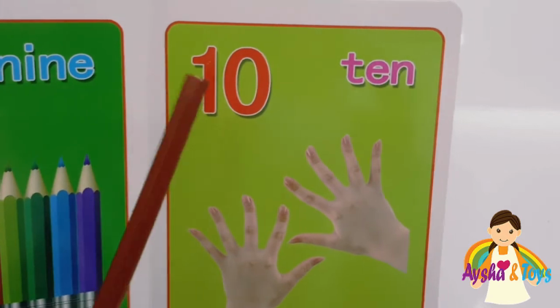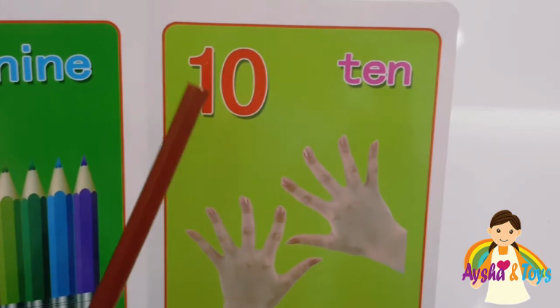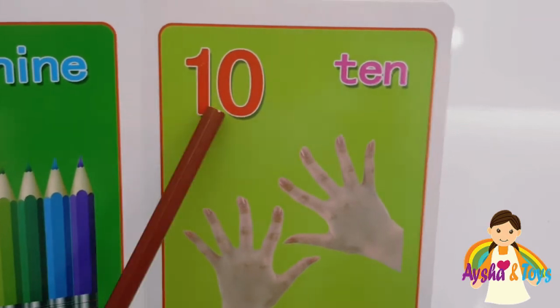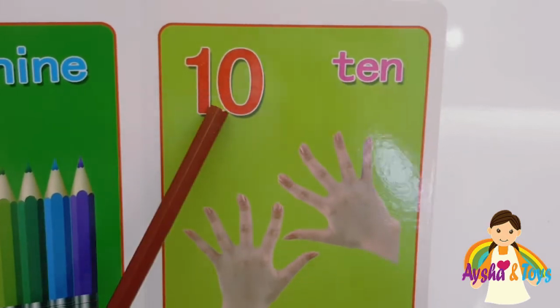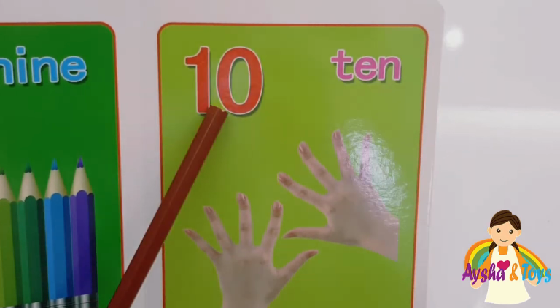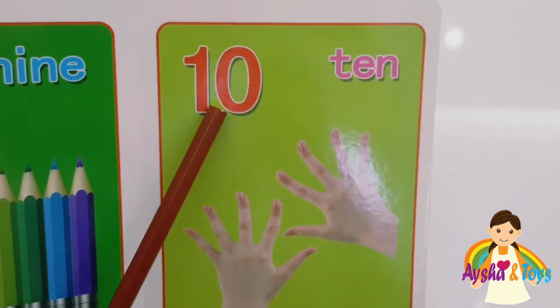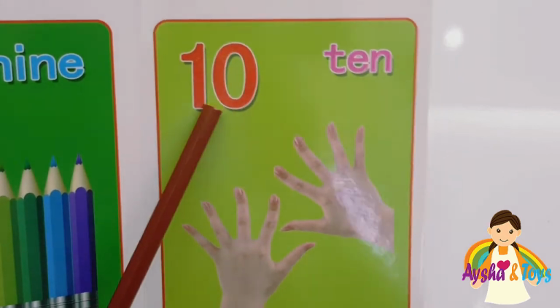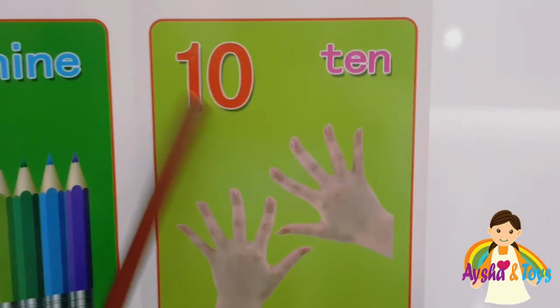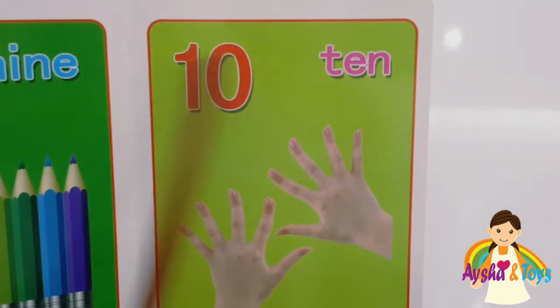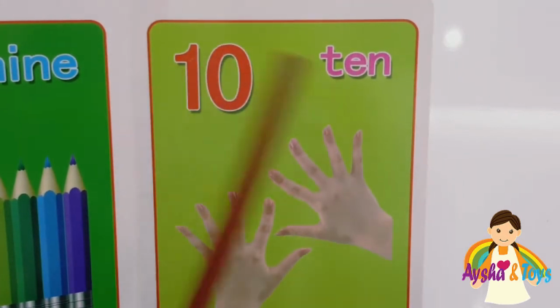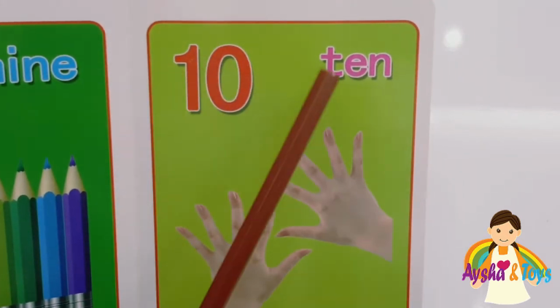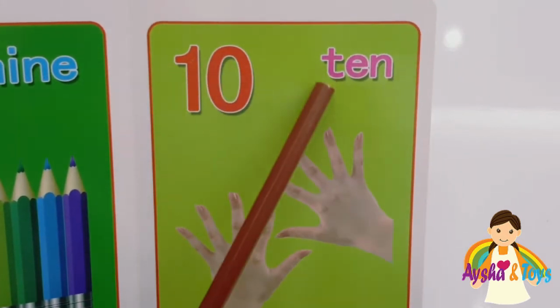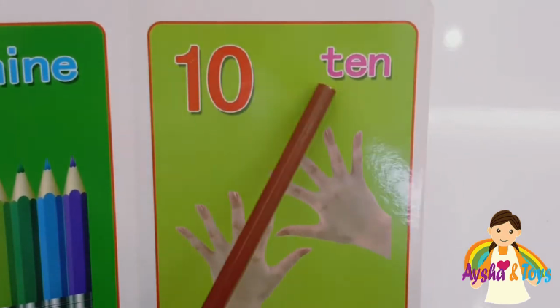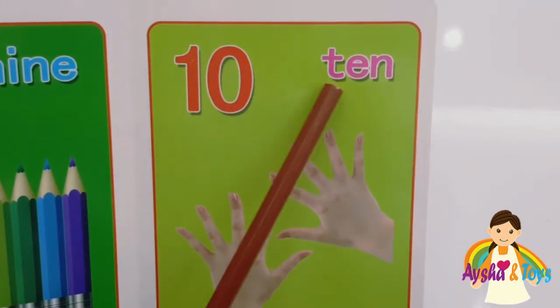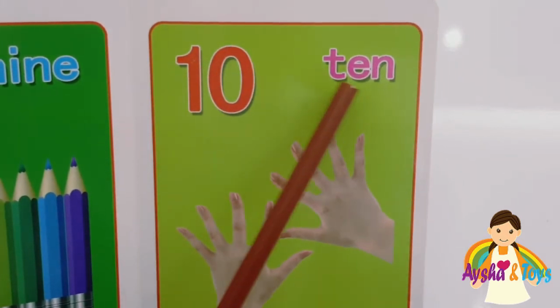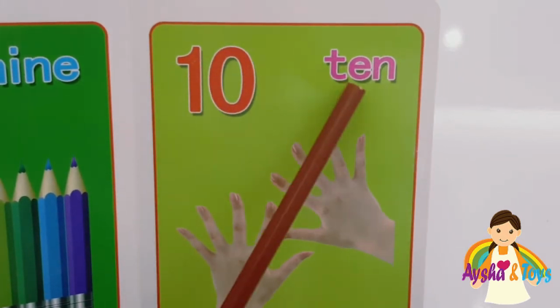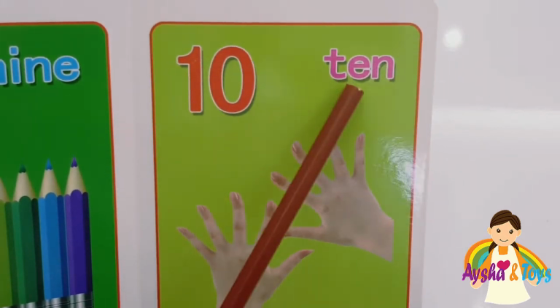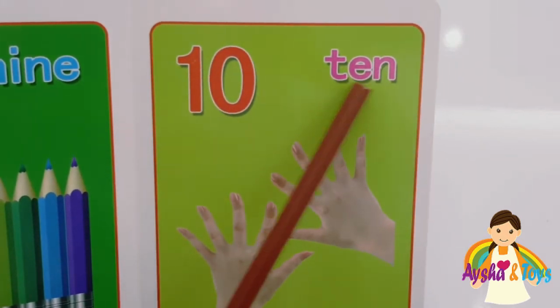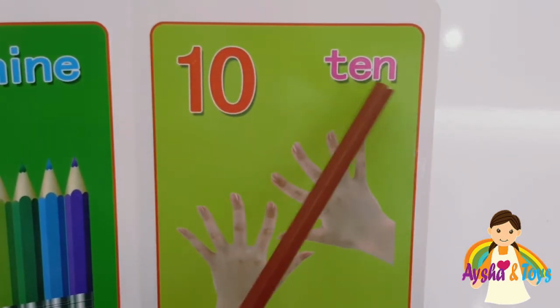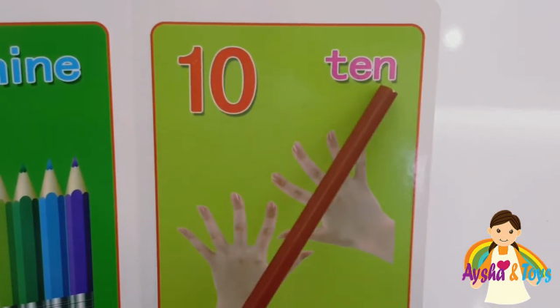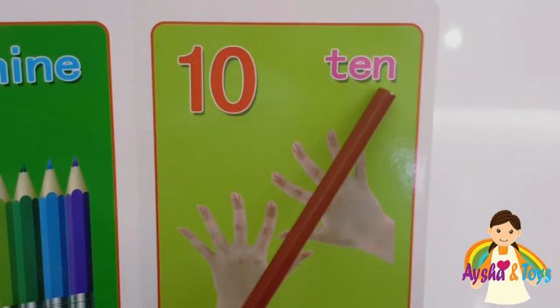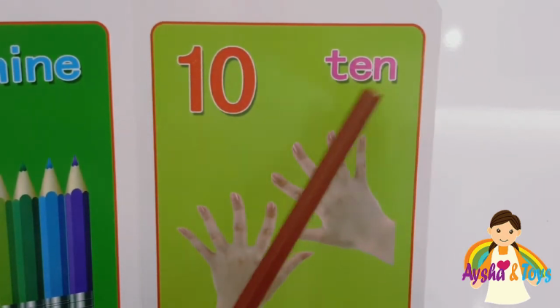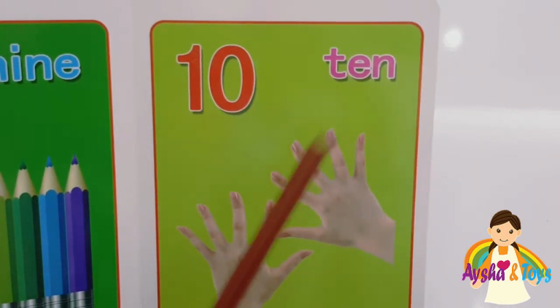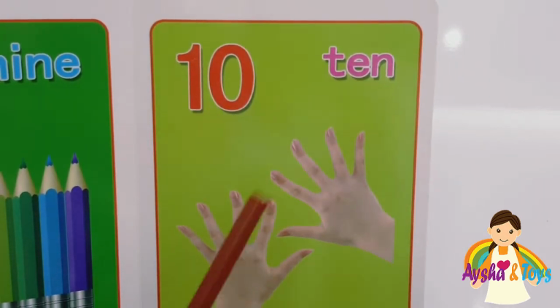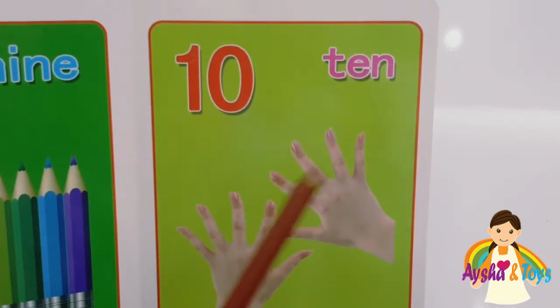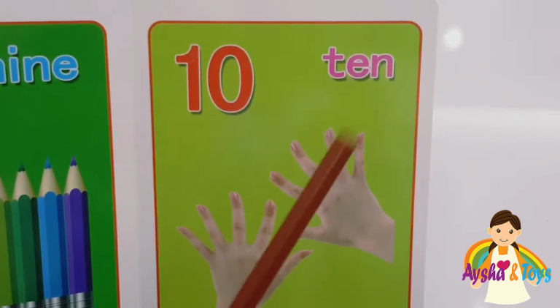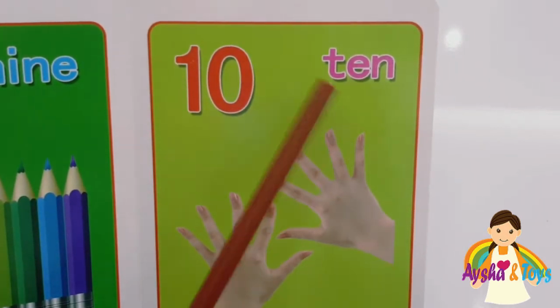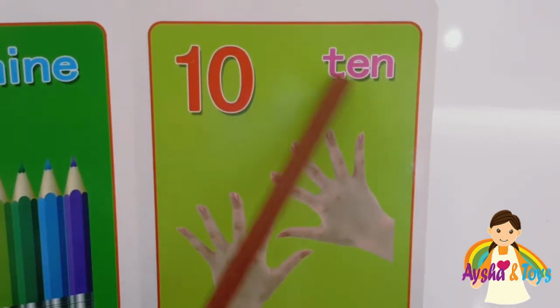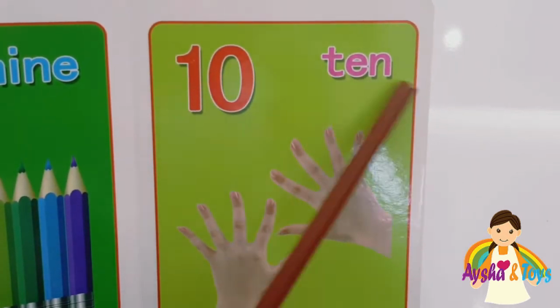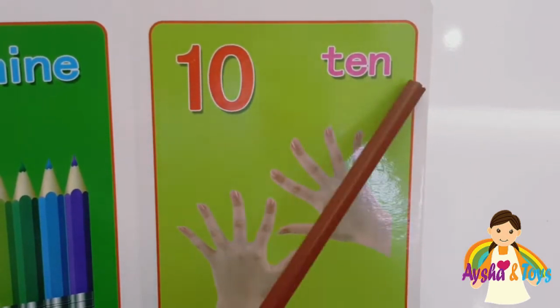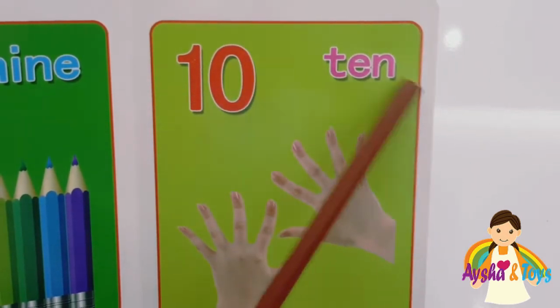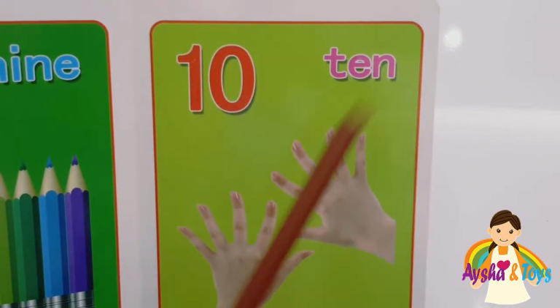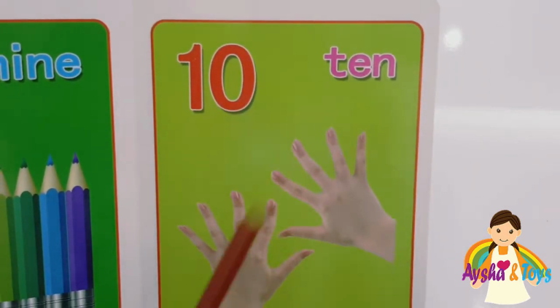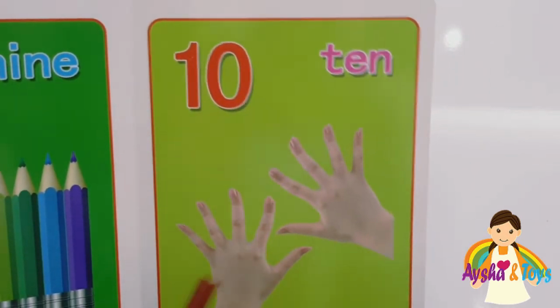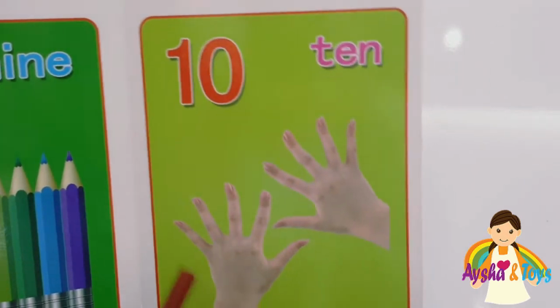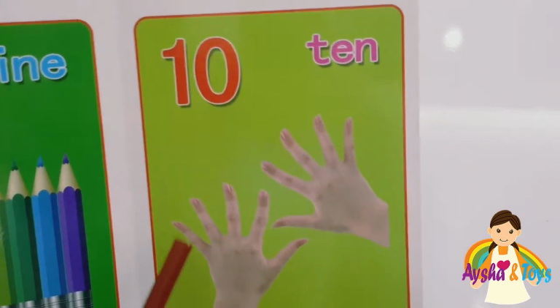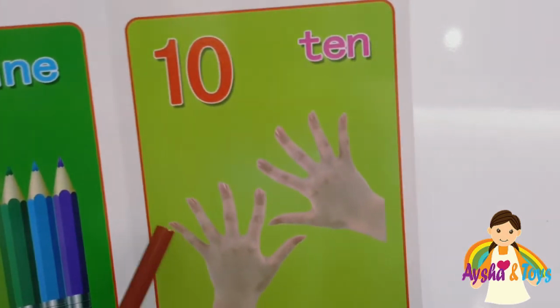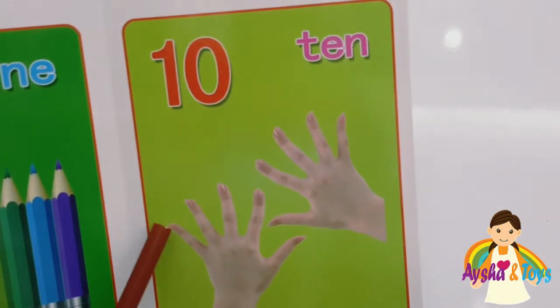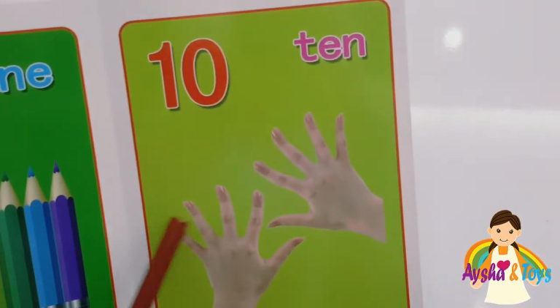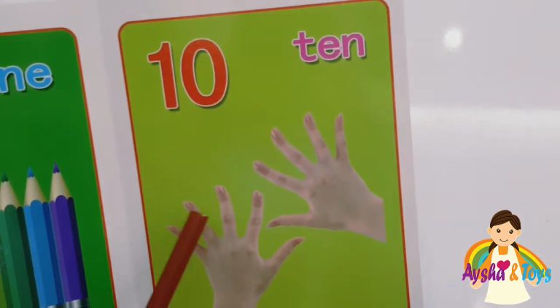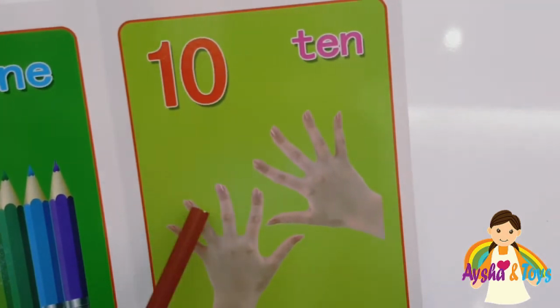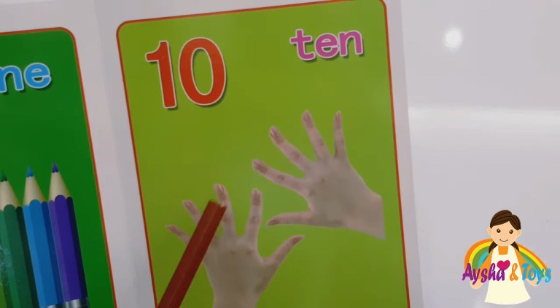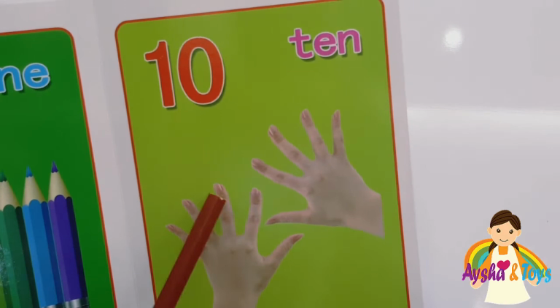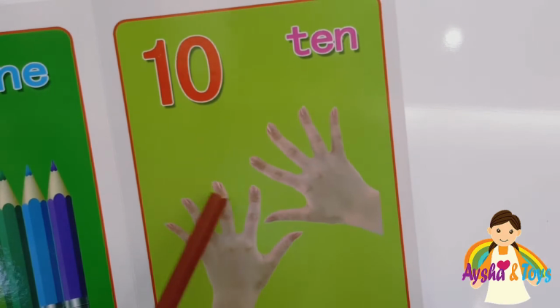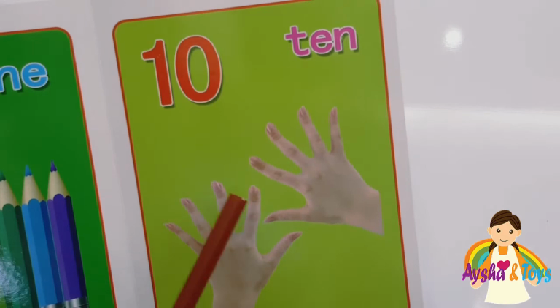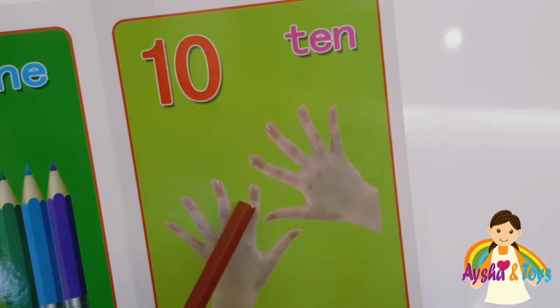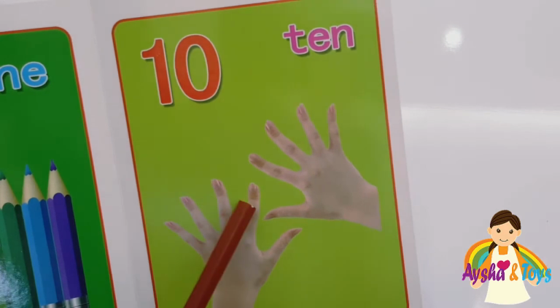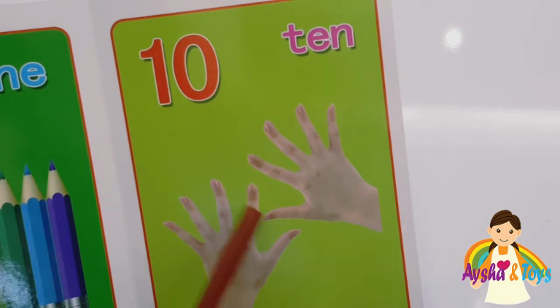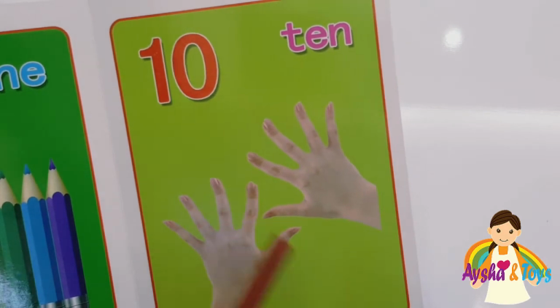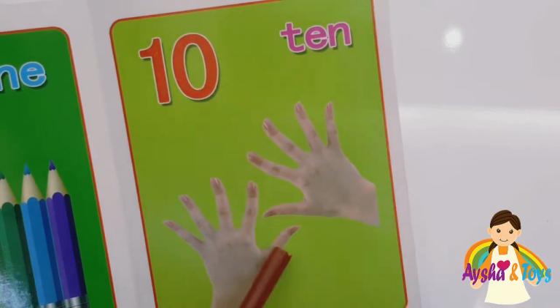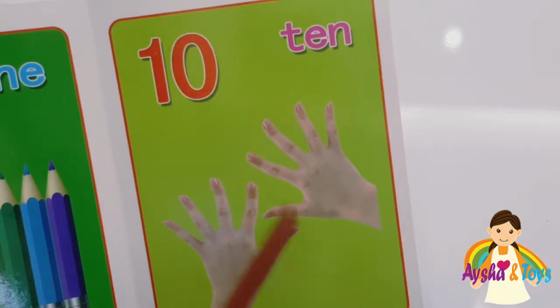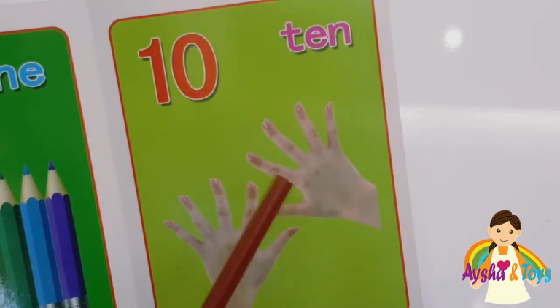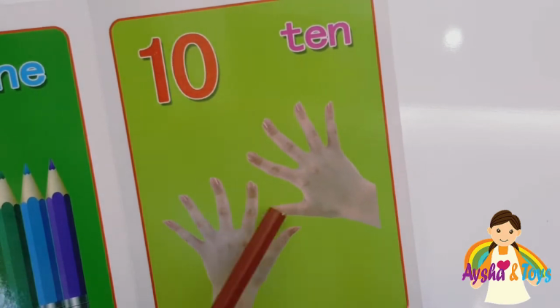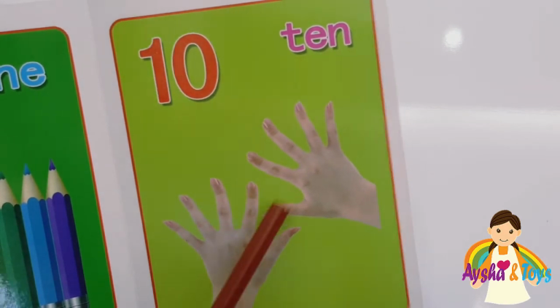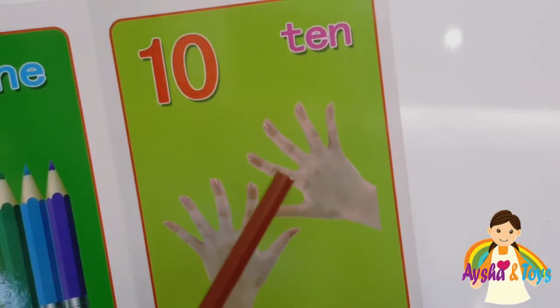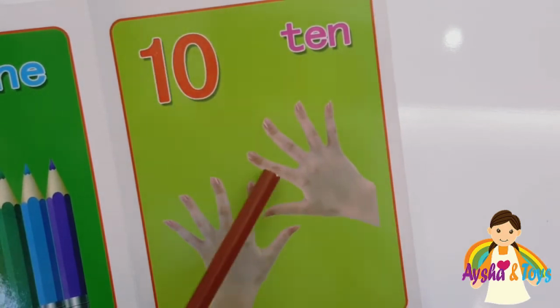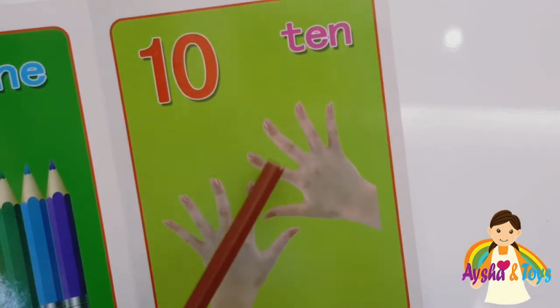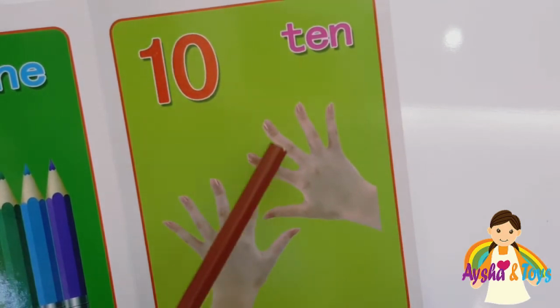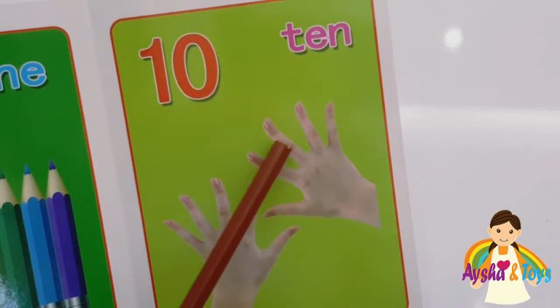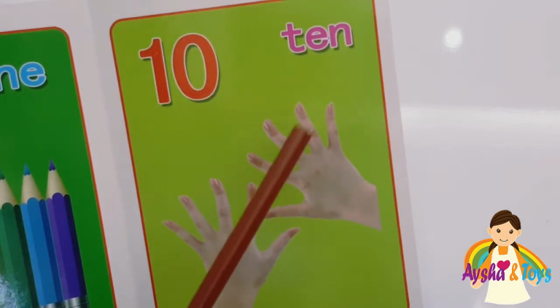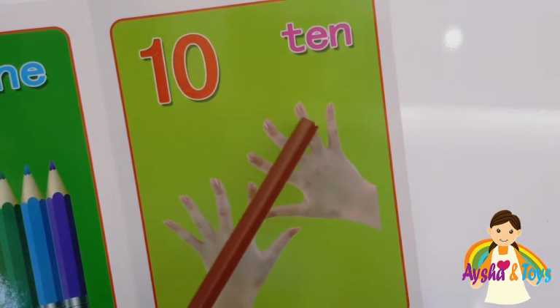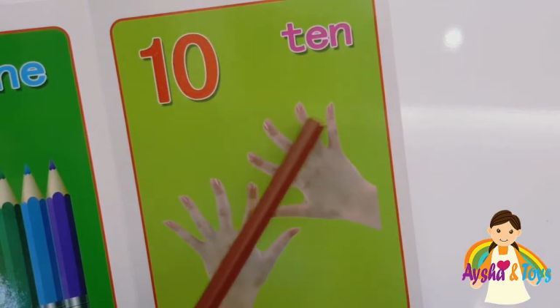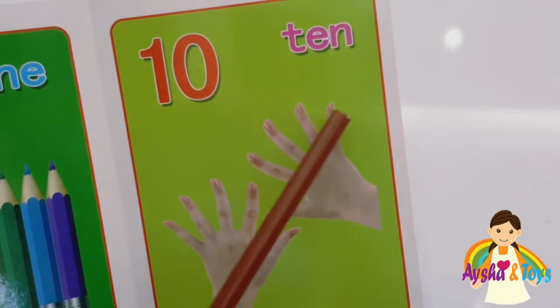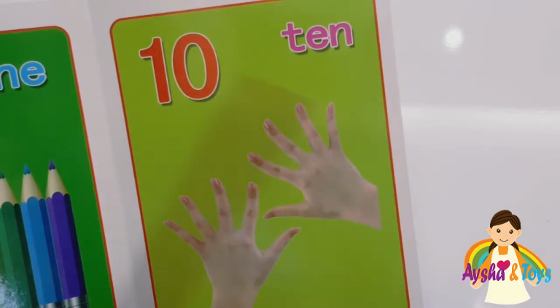Ten. T-E-N, ten. One, two, three, four, five, six, seven, eight, nine, ten.